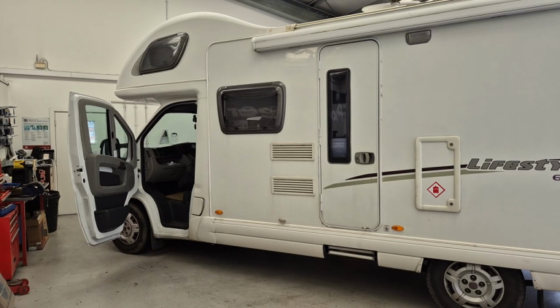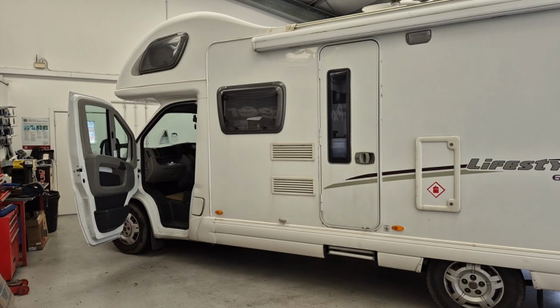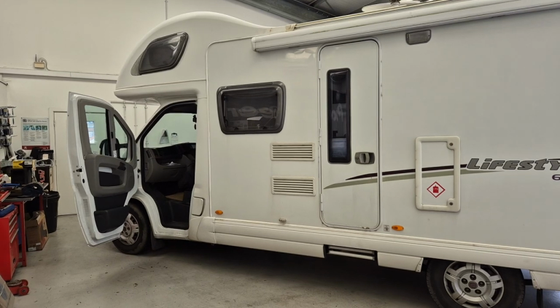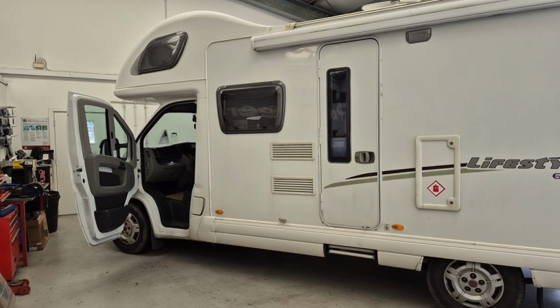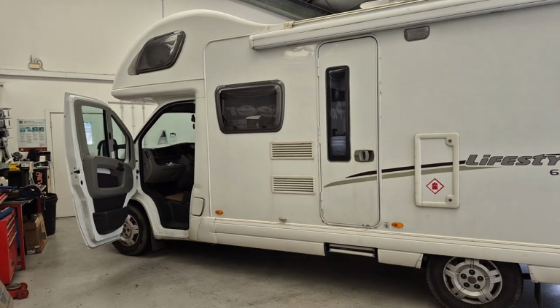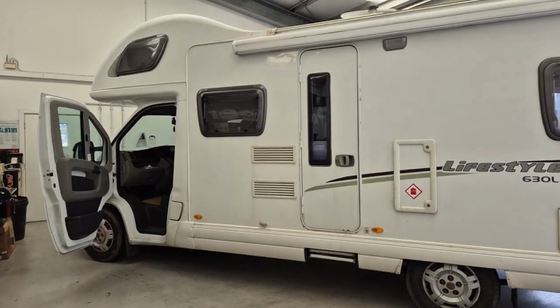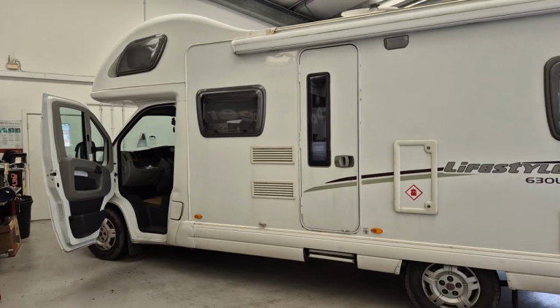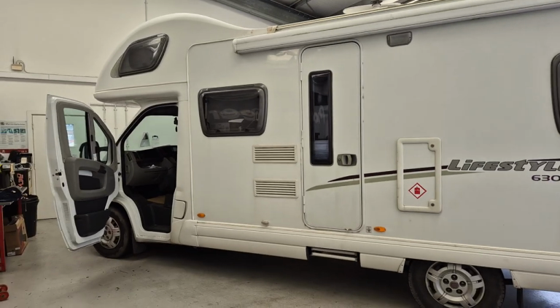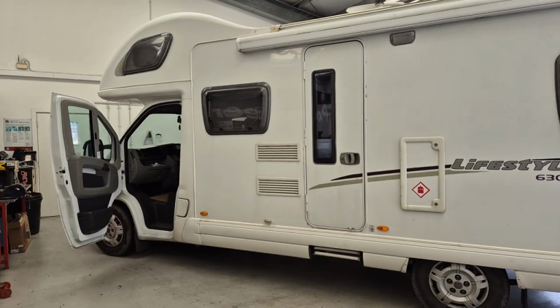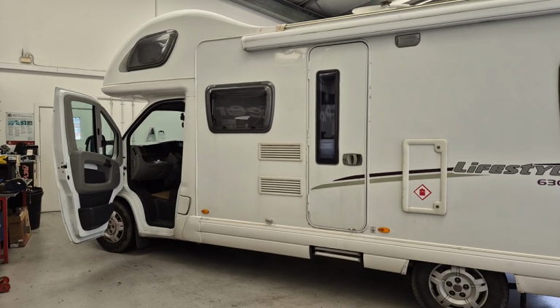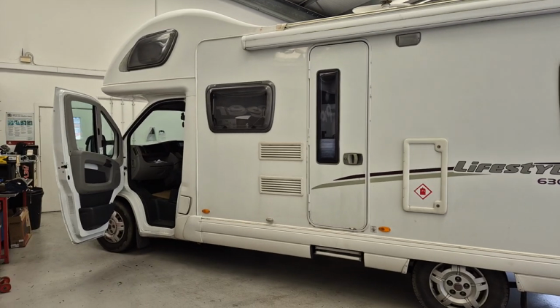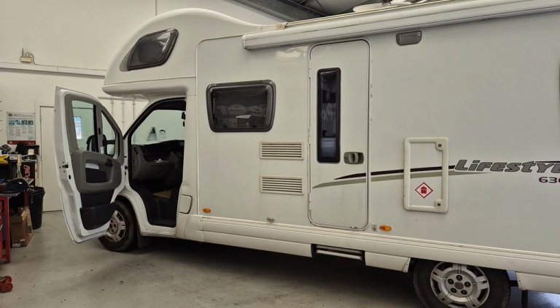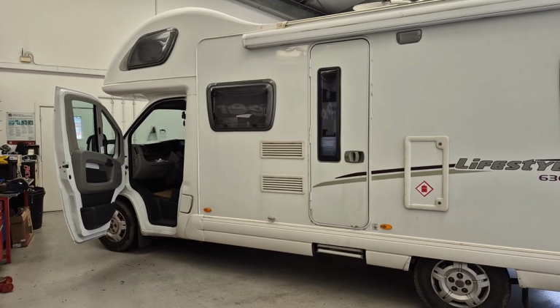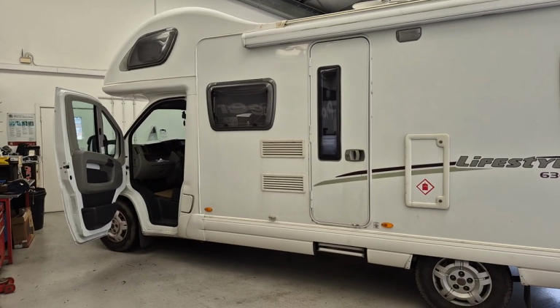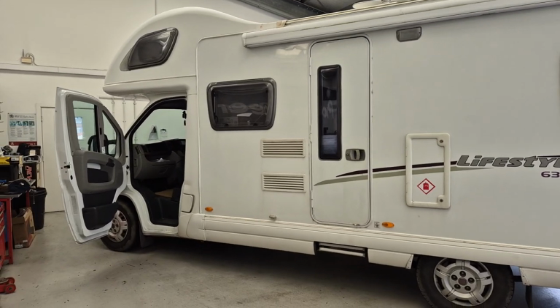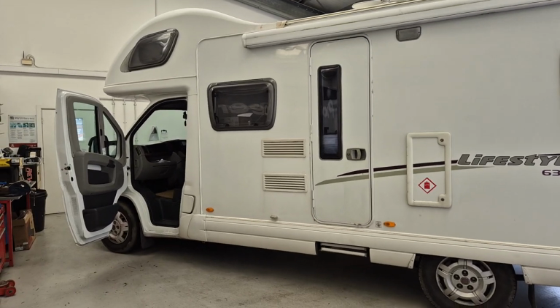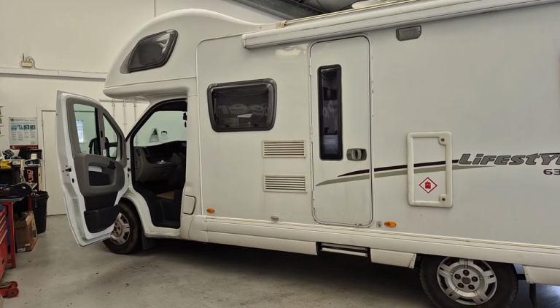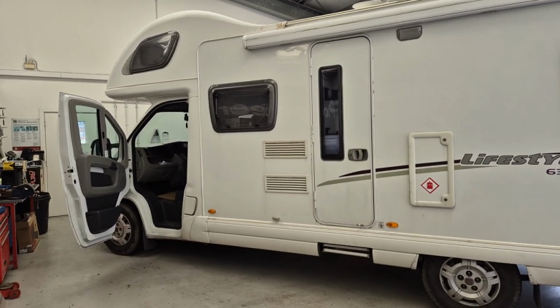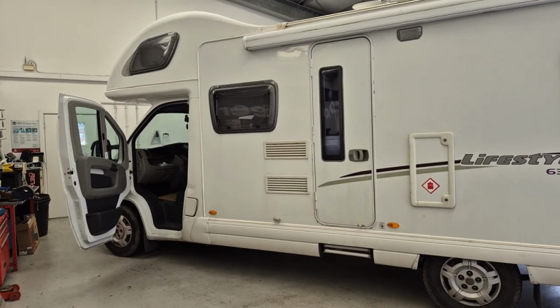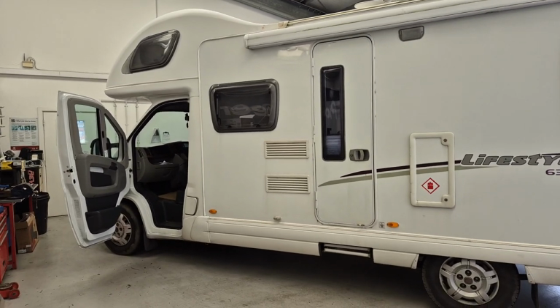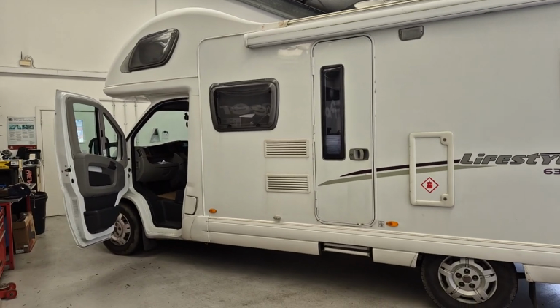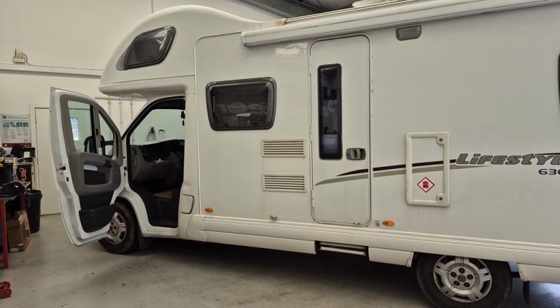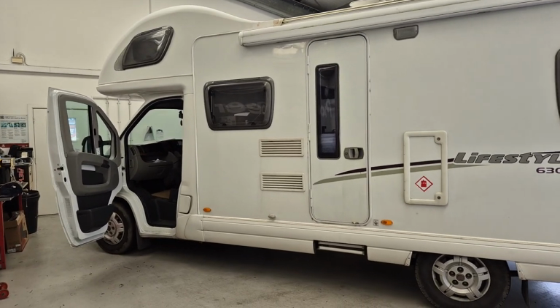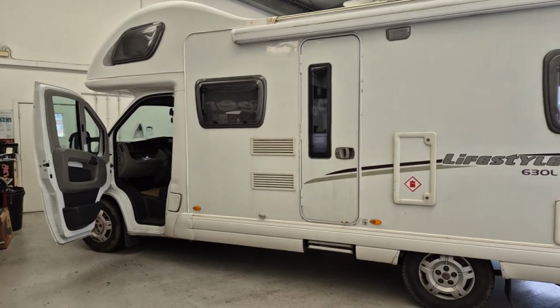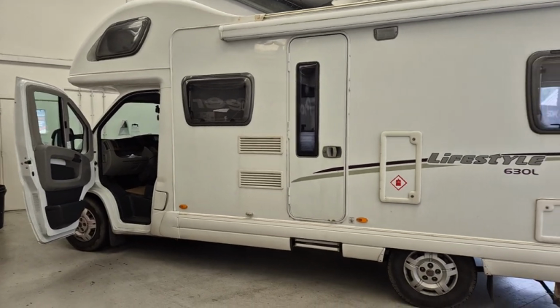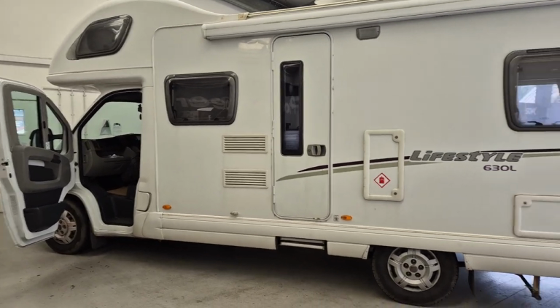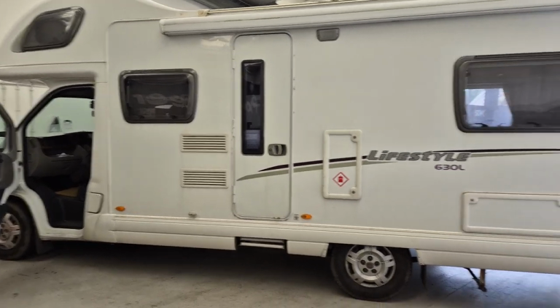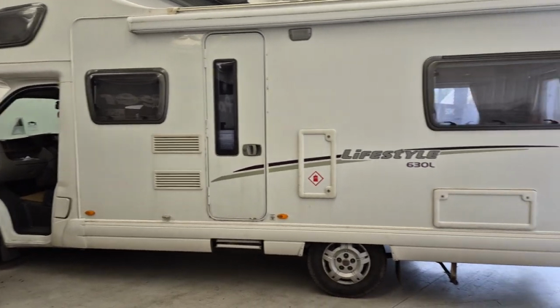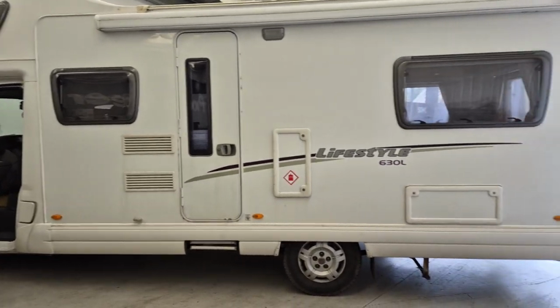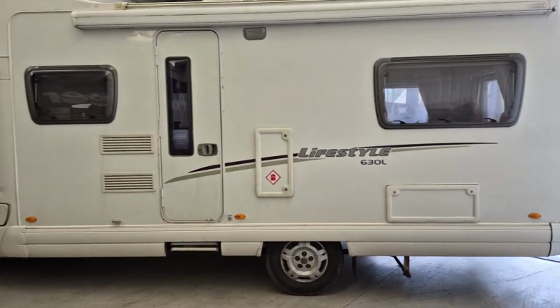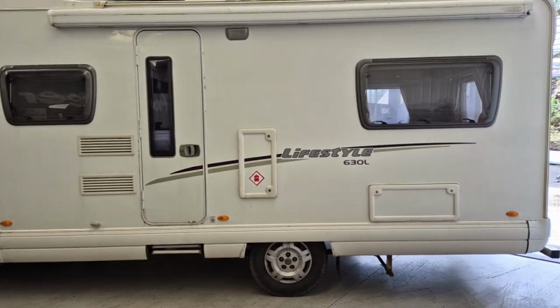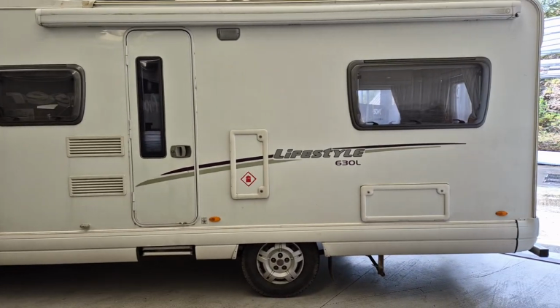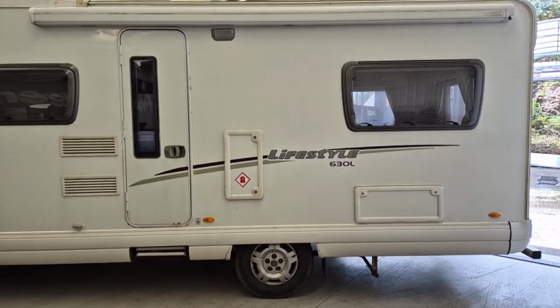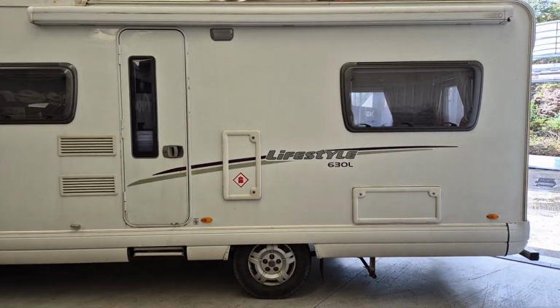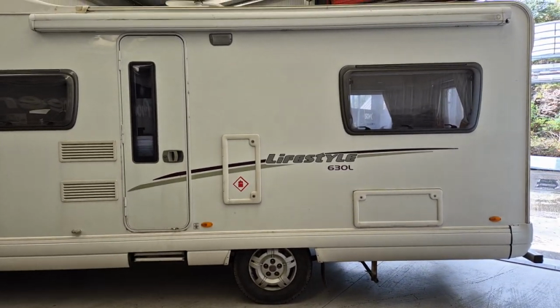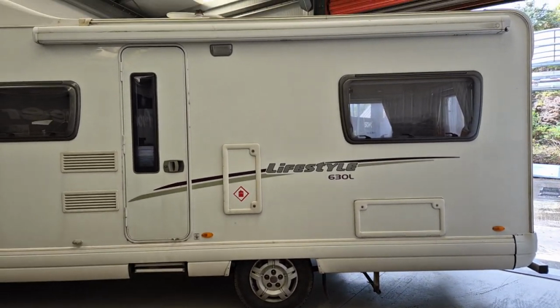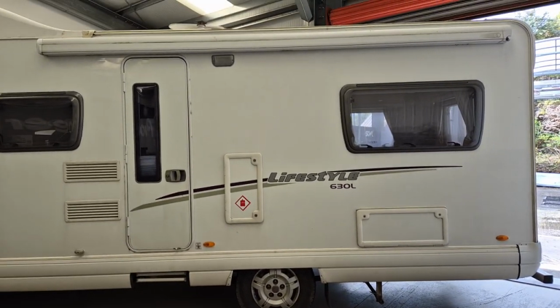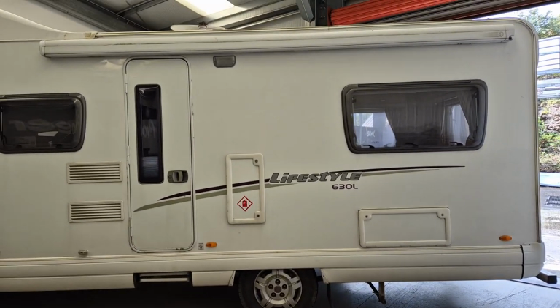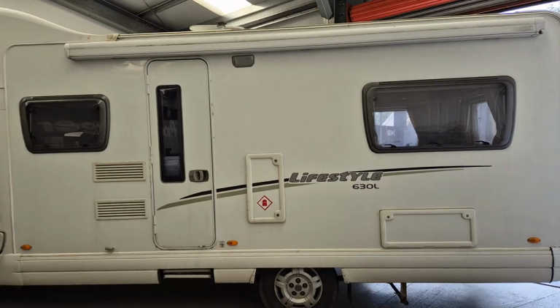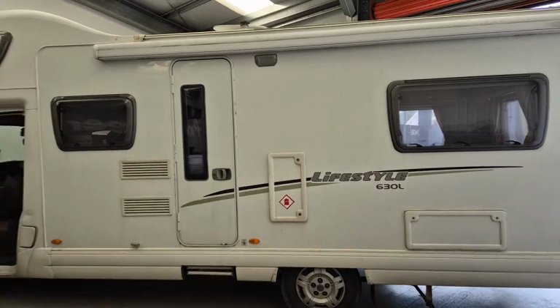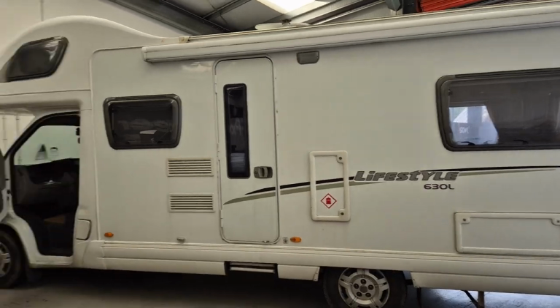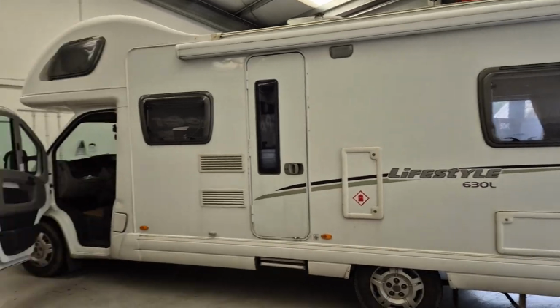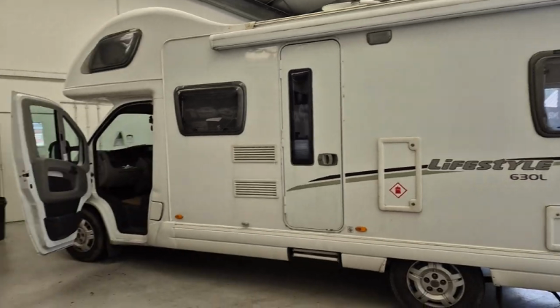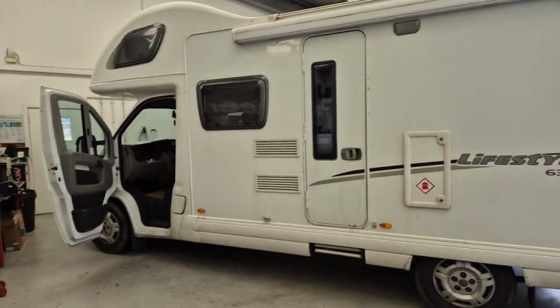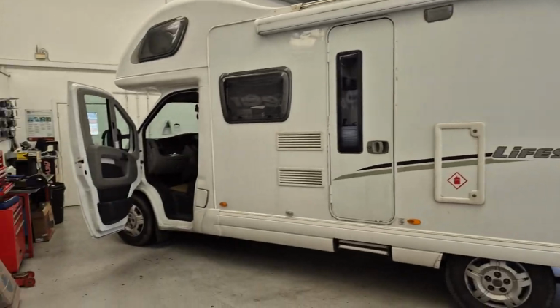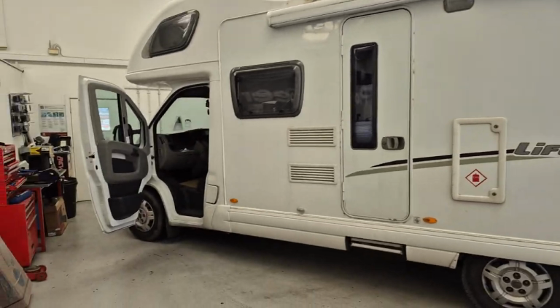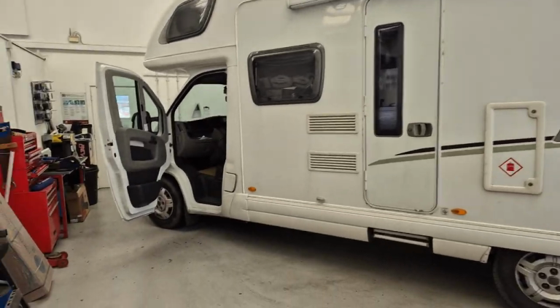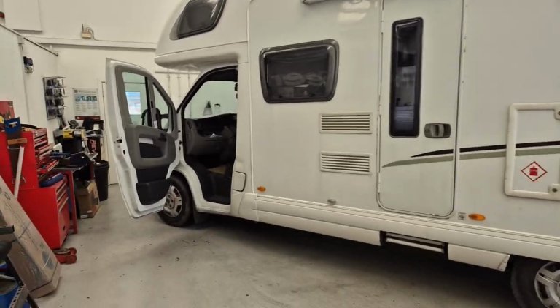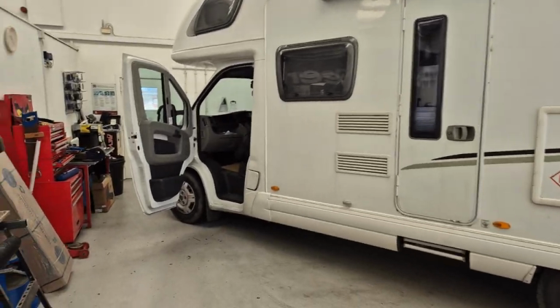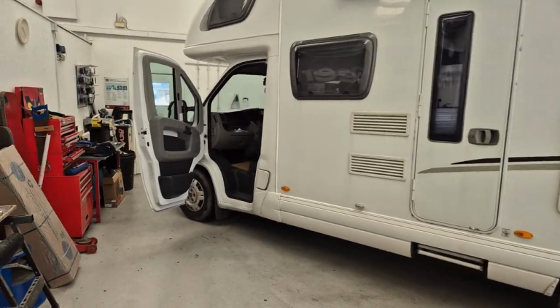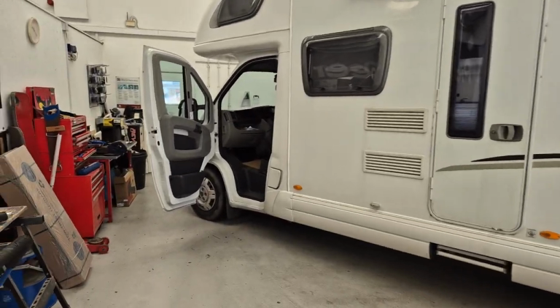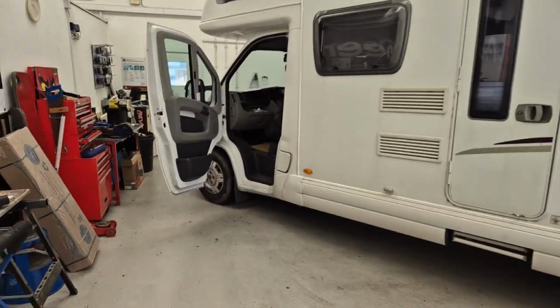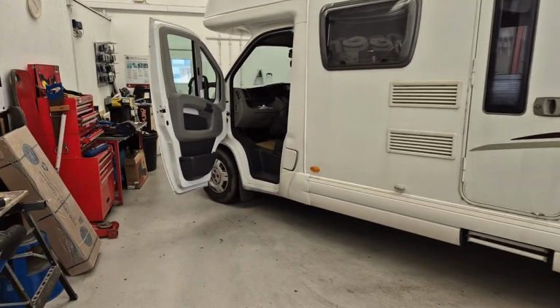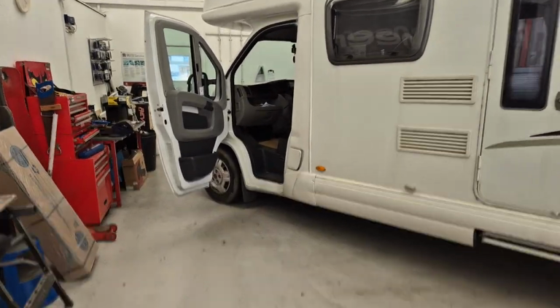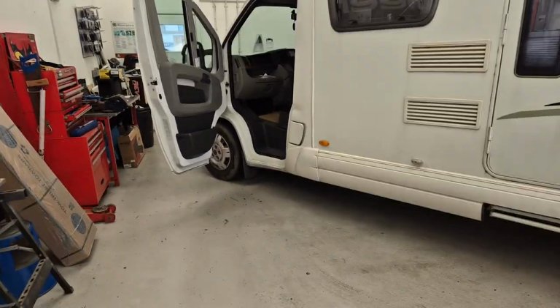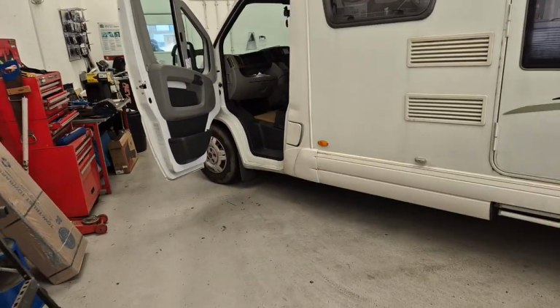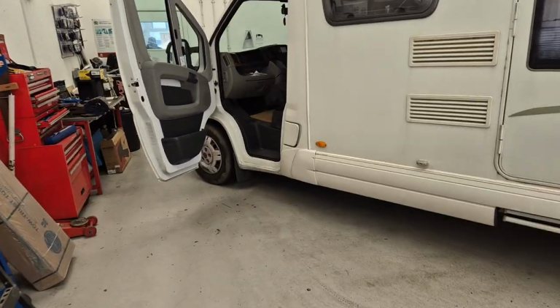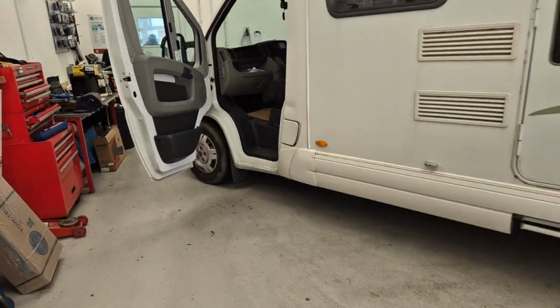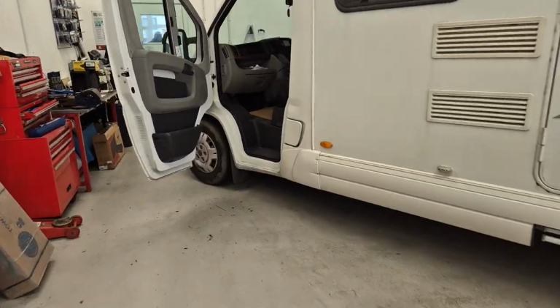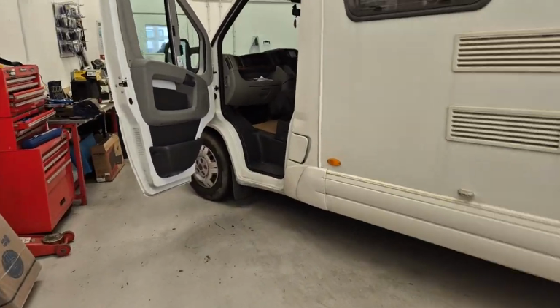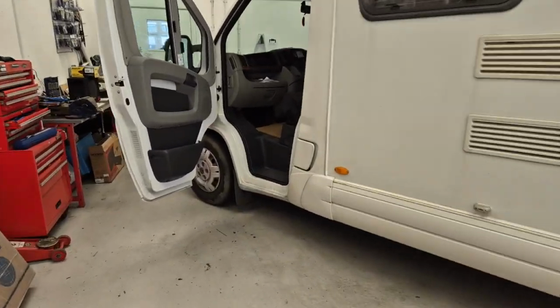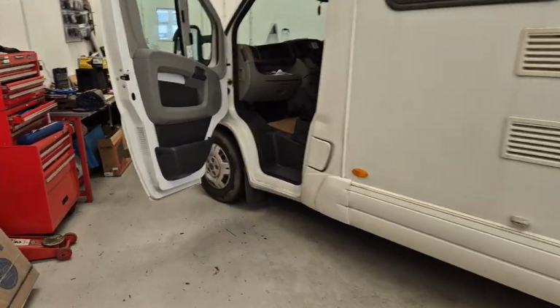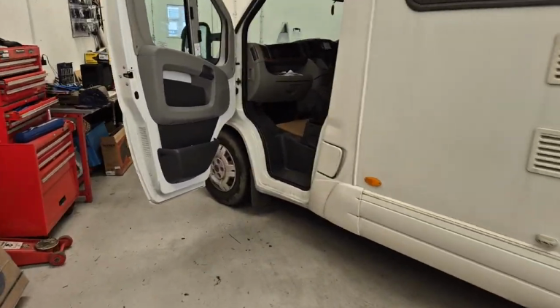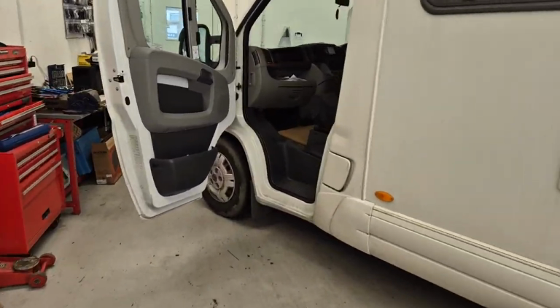Hi, this is Mike from Revs West in Torquay. Today we've got a Fiat Ducato motorhome in the workshop. Let's have a look inside.